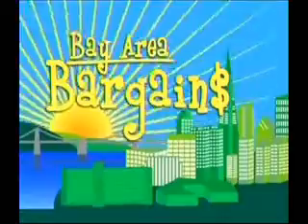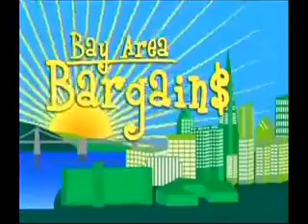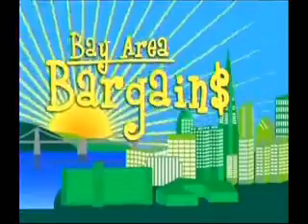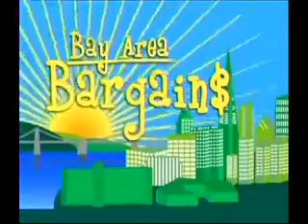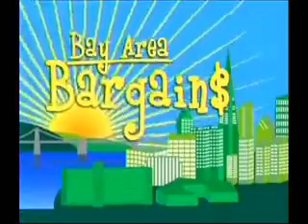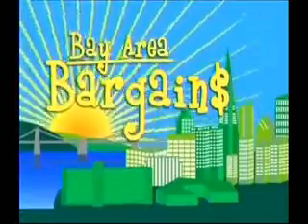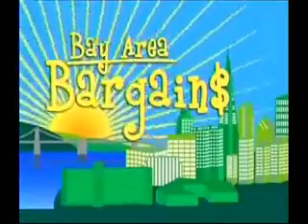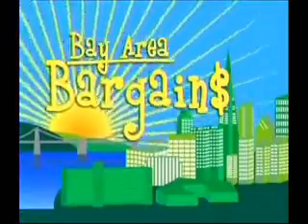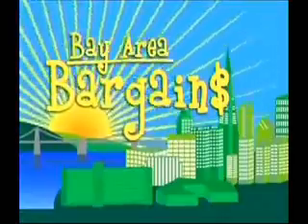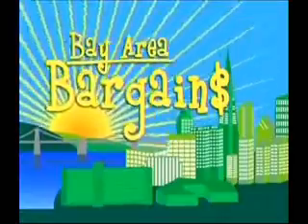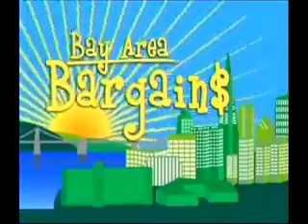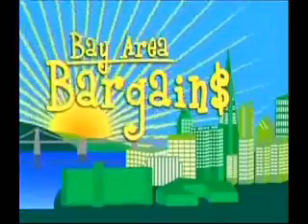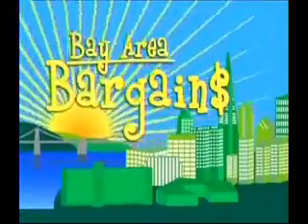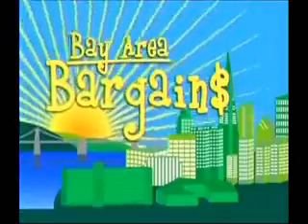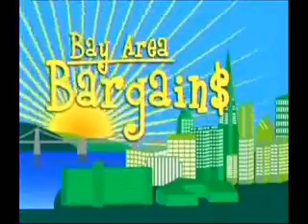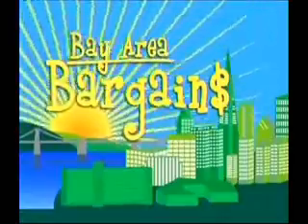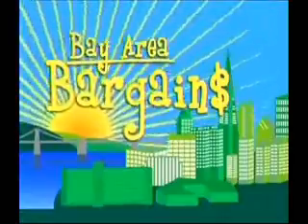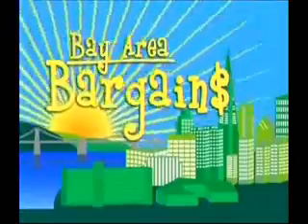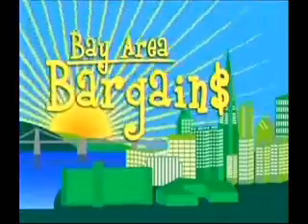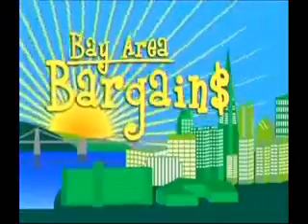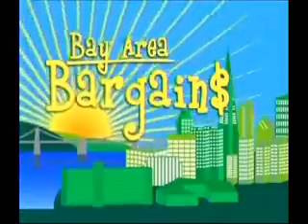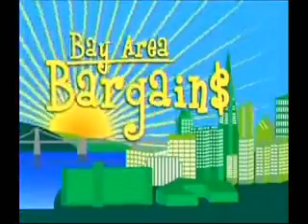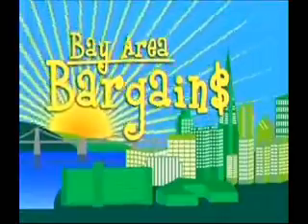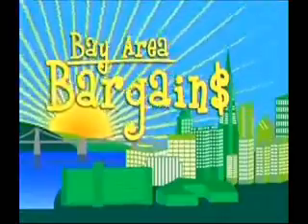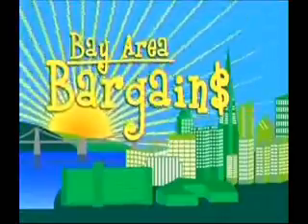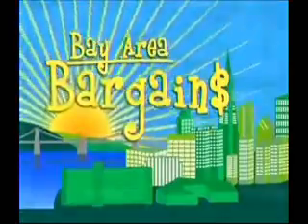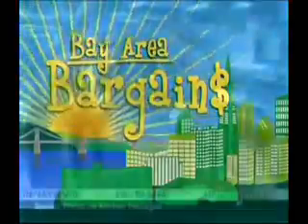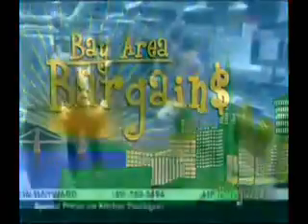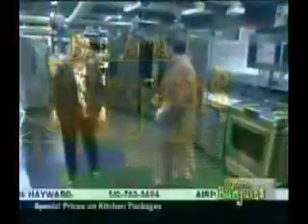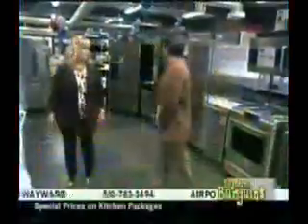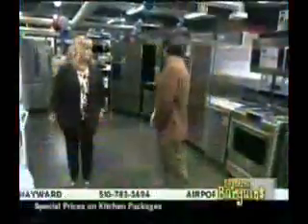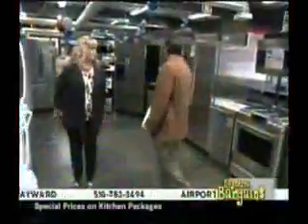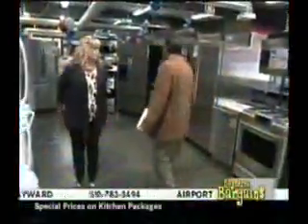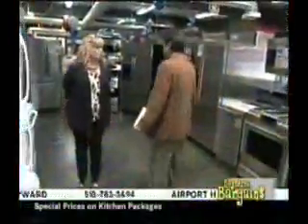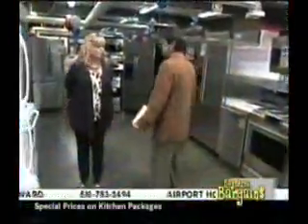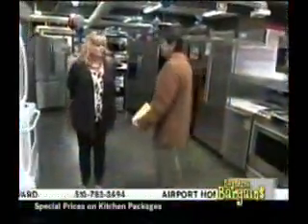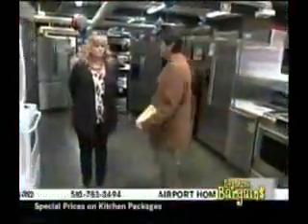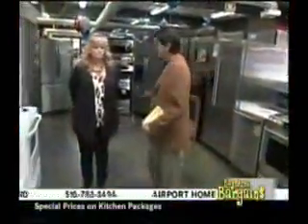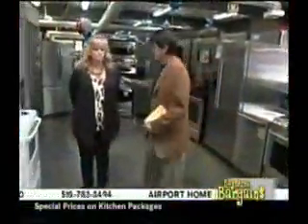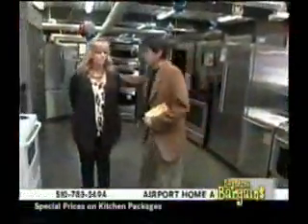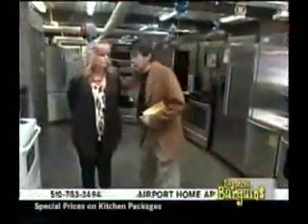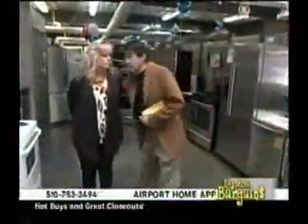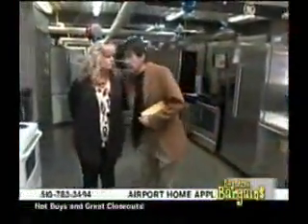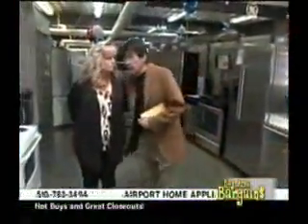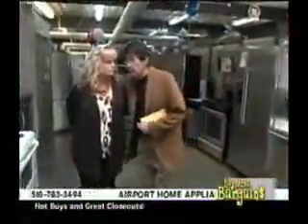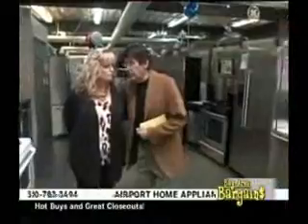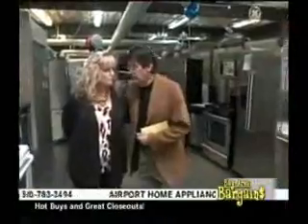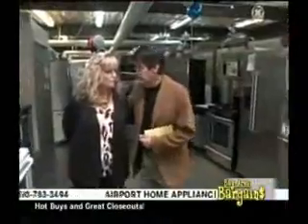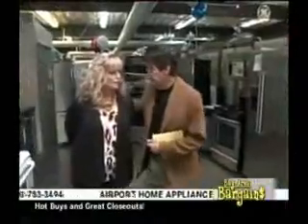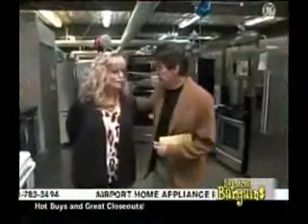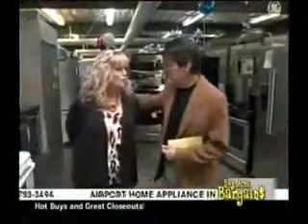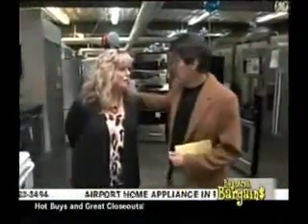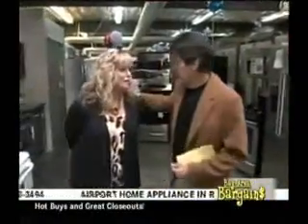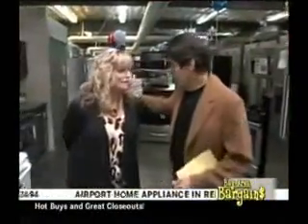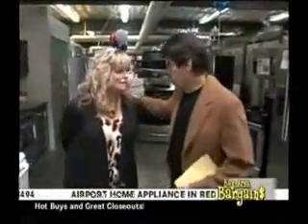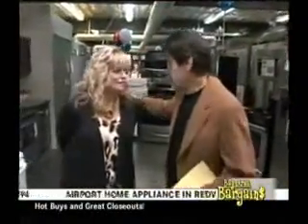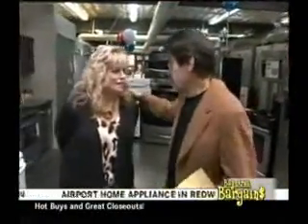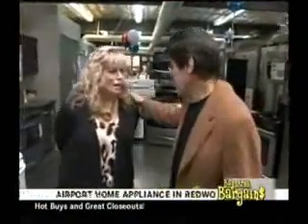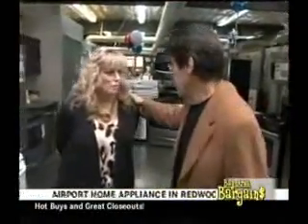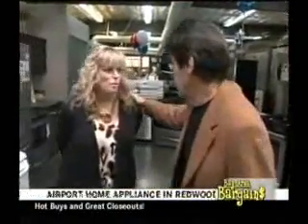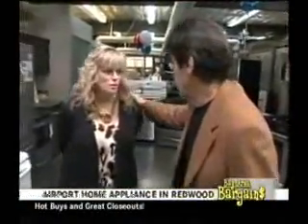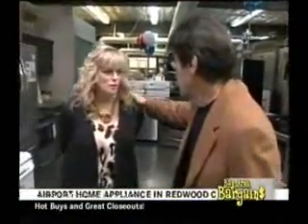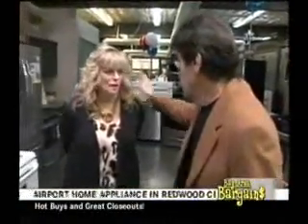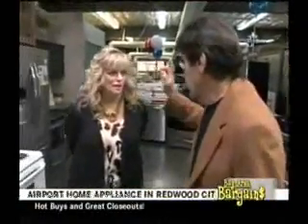Great deals on Bay Area Bargains. Here's your big moment, kid. Really? You ready? I'm almost ready.